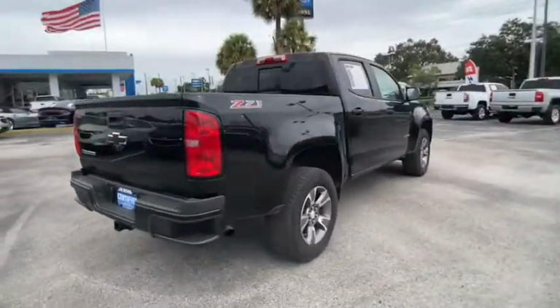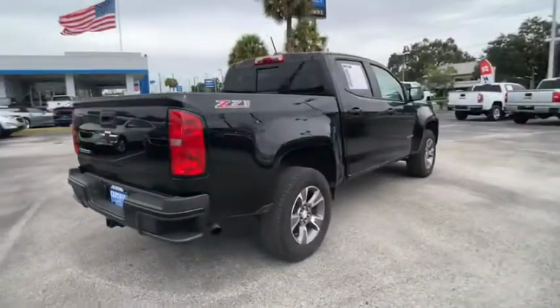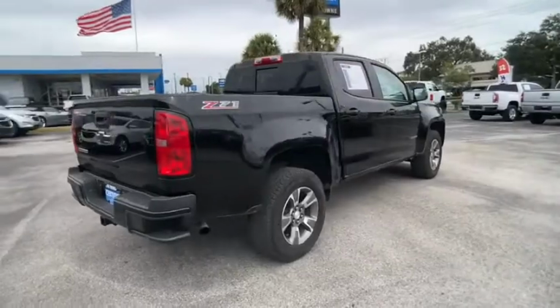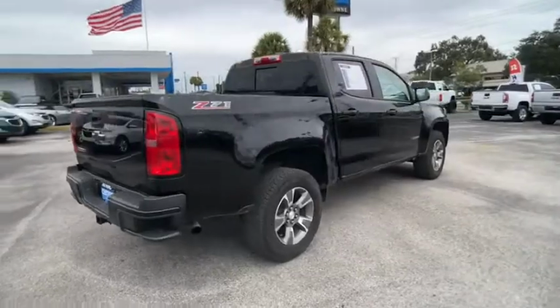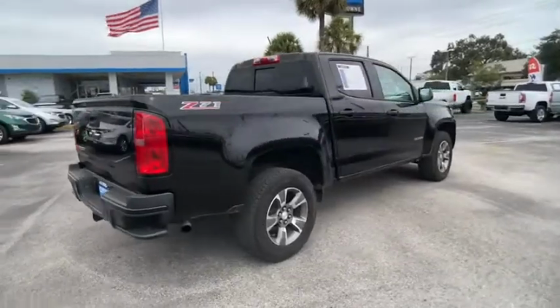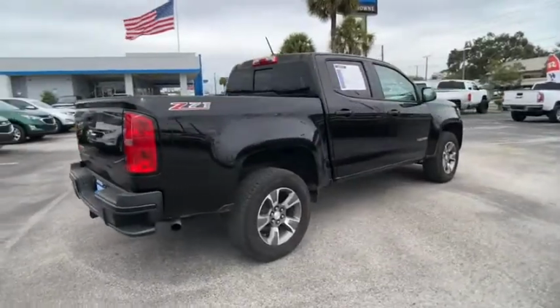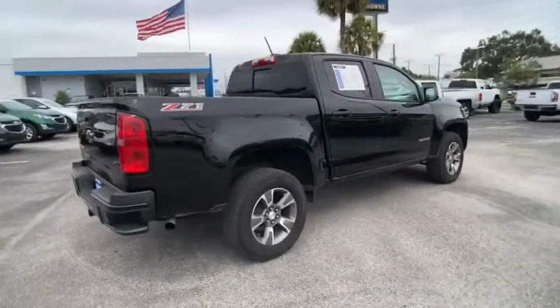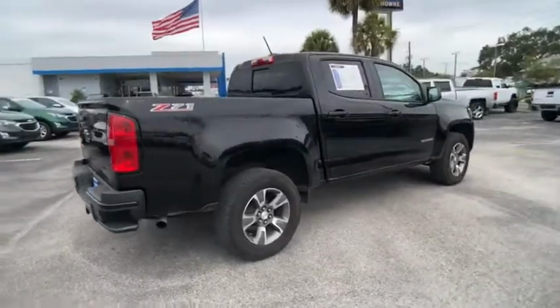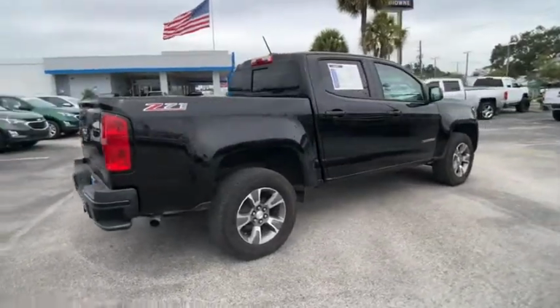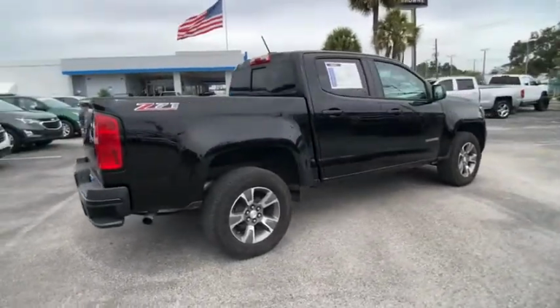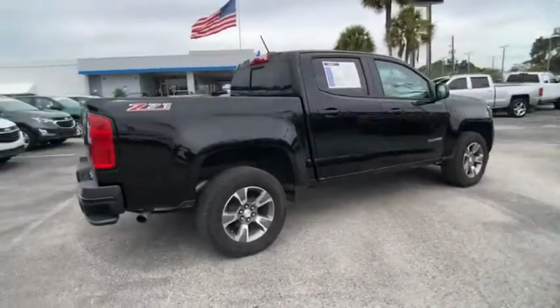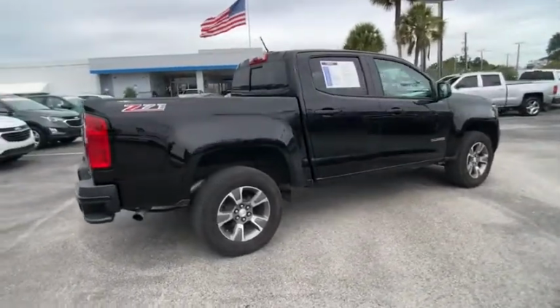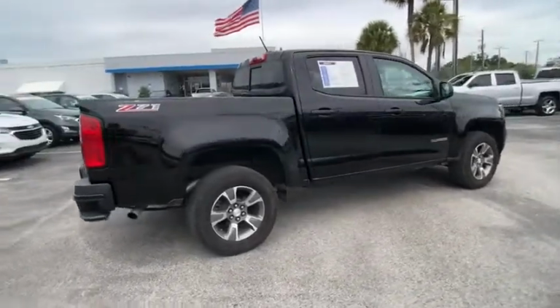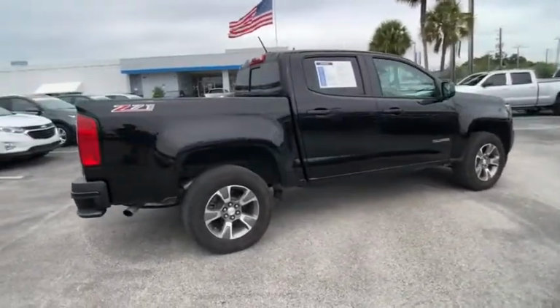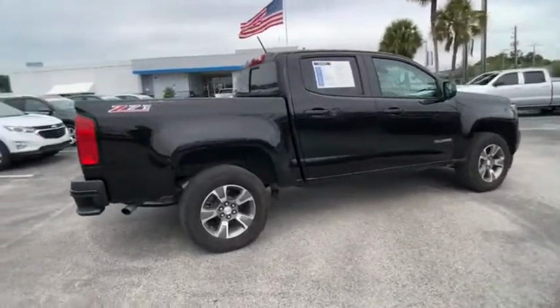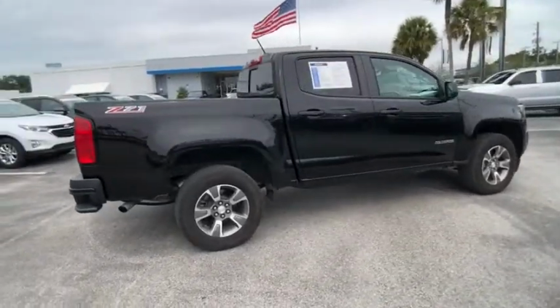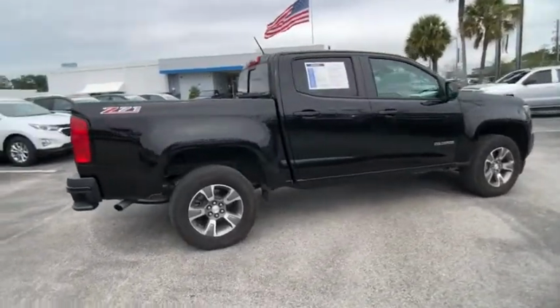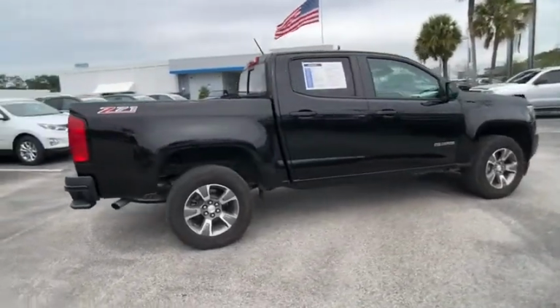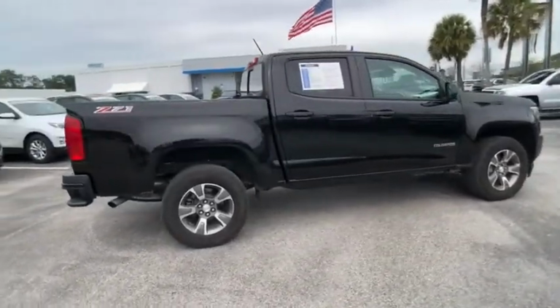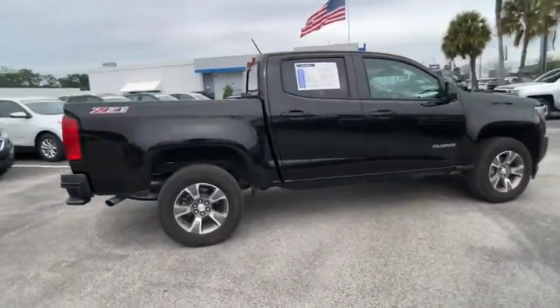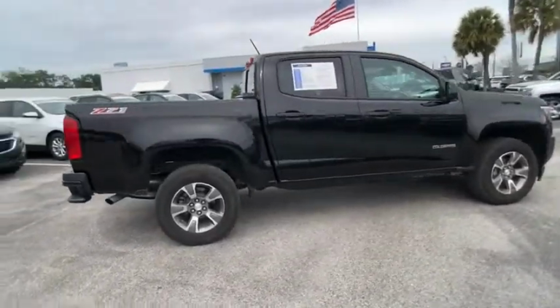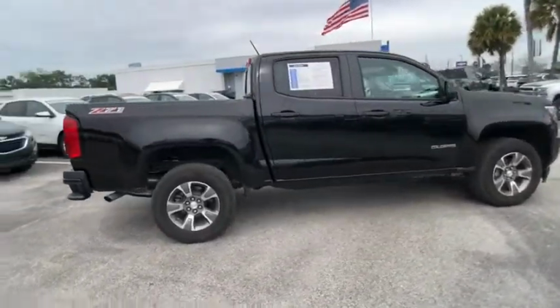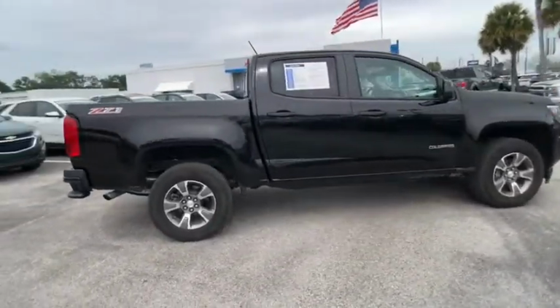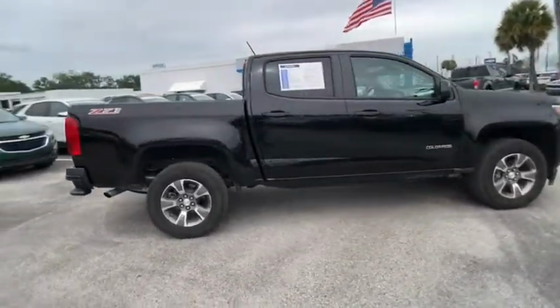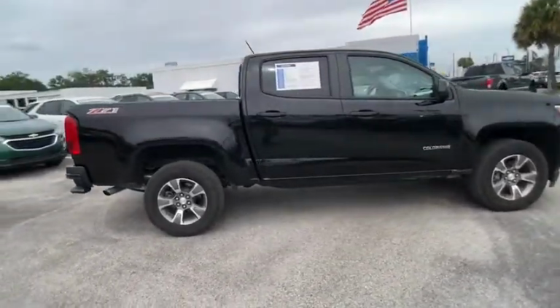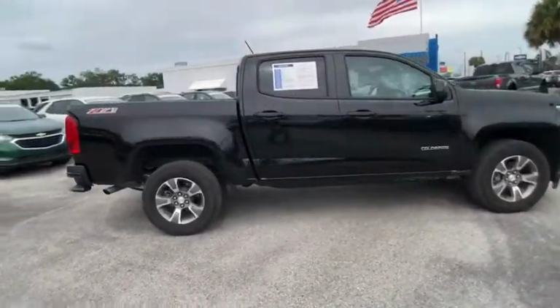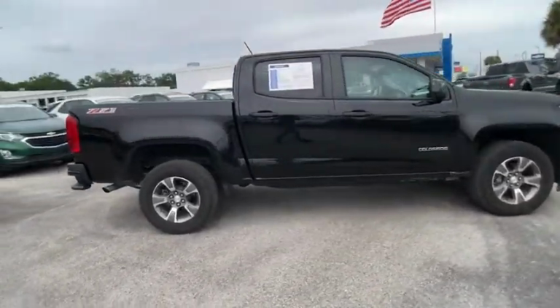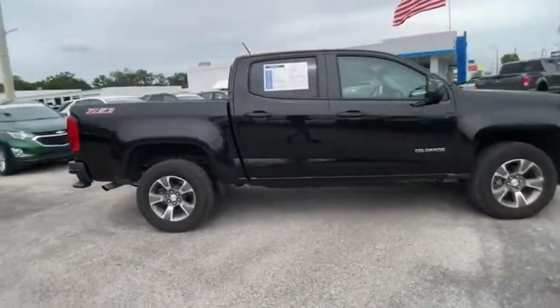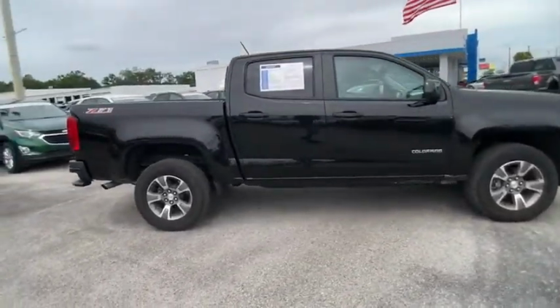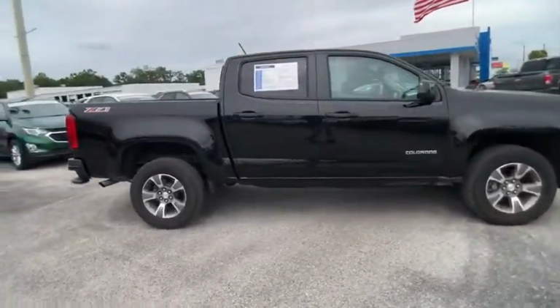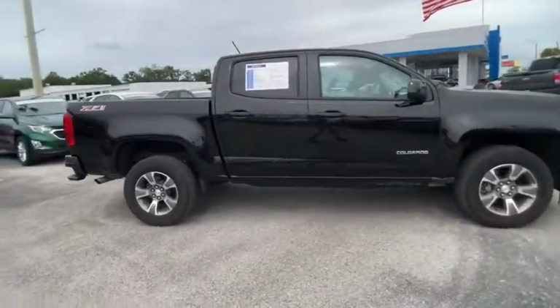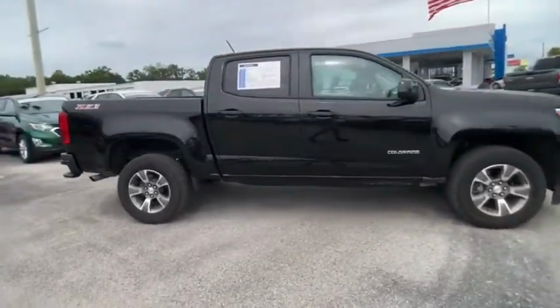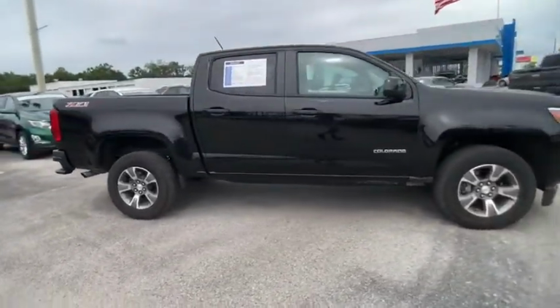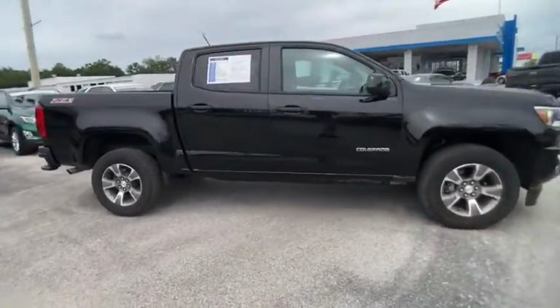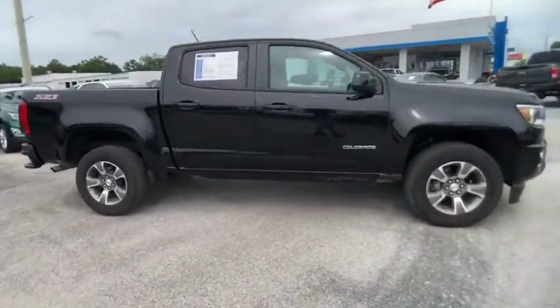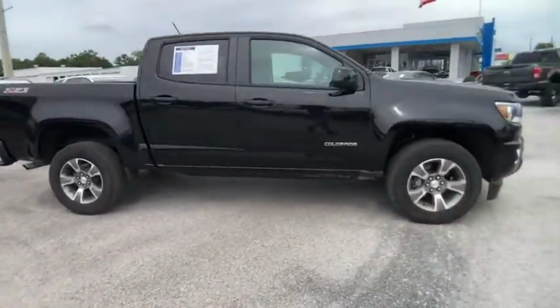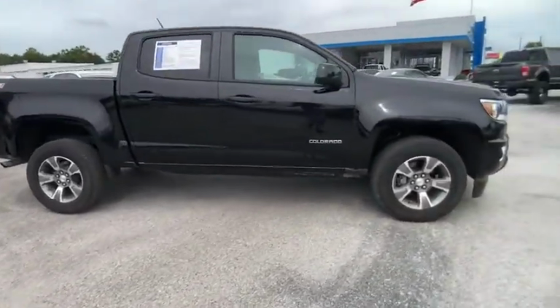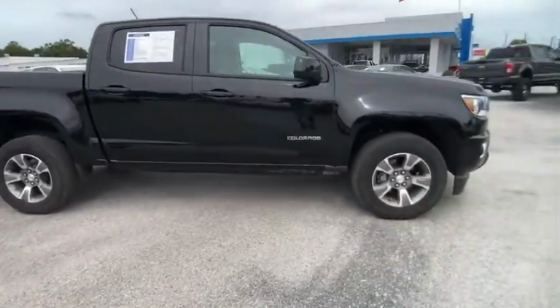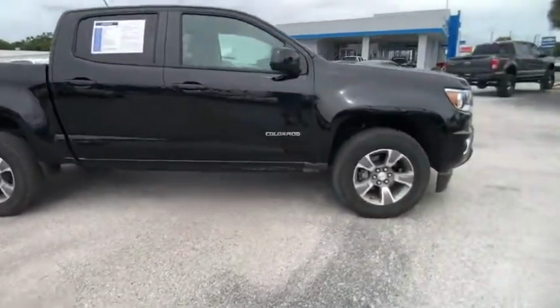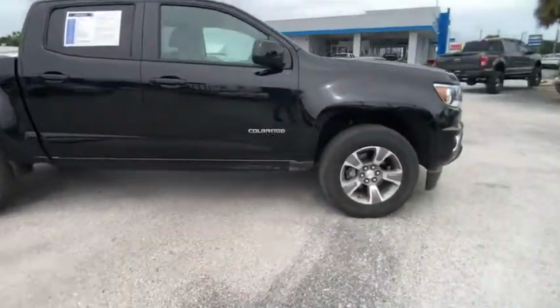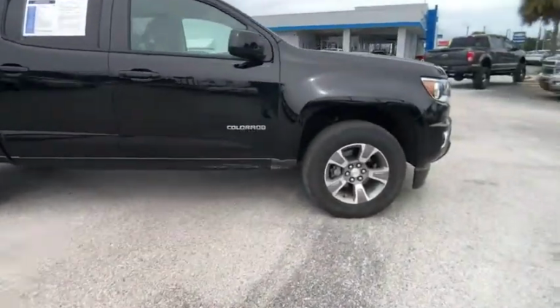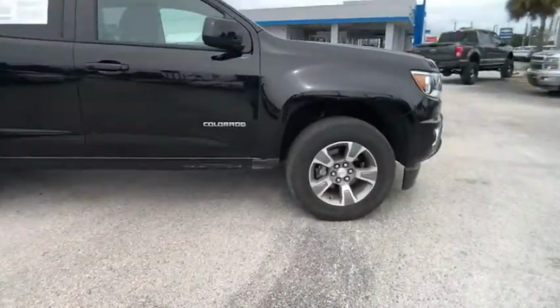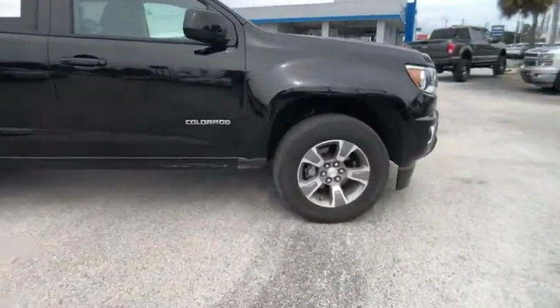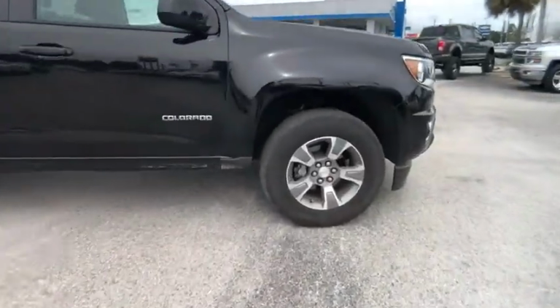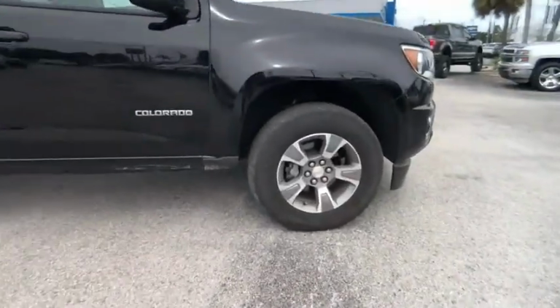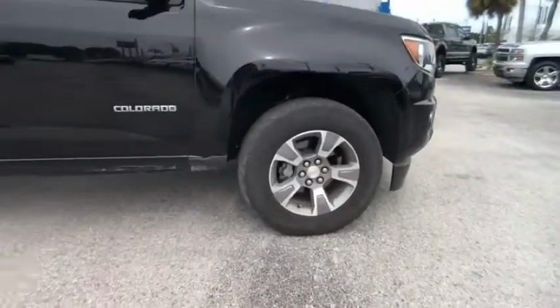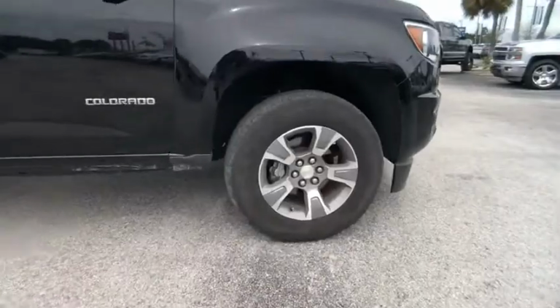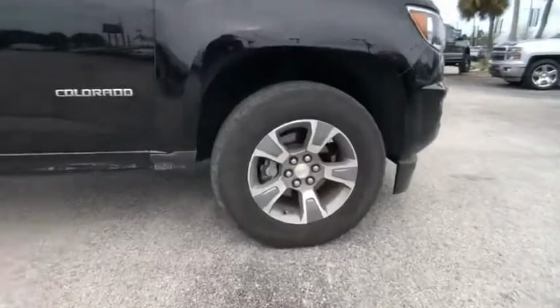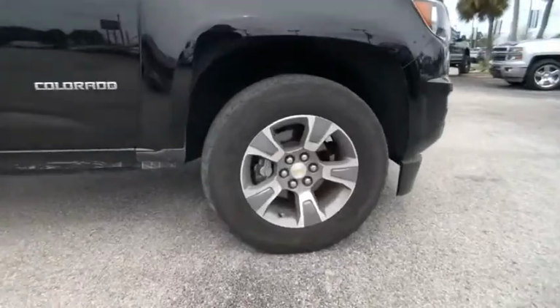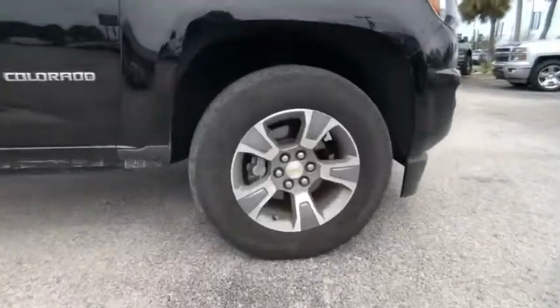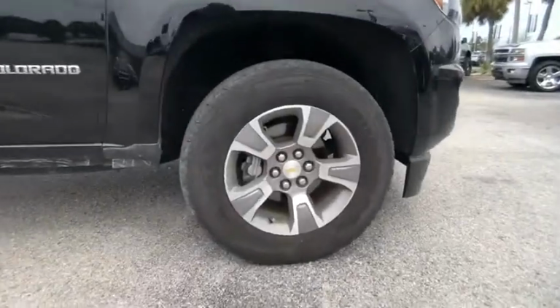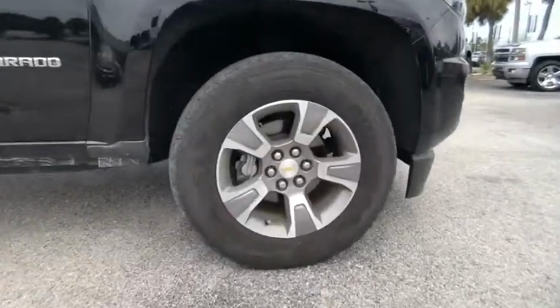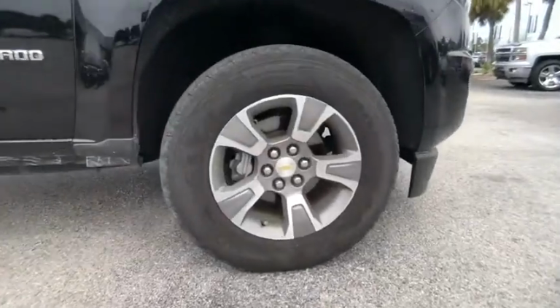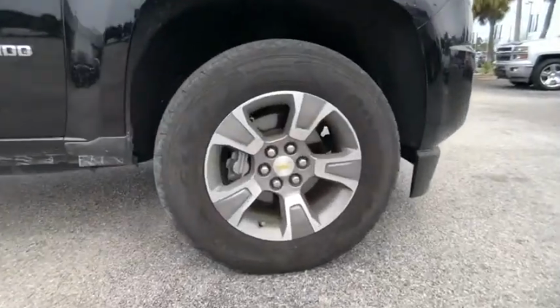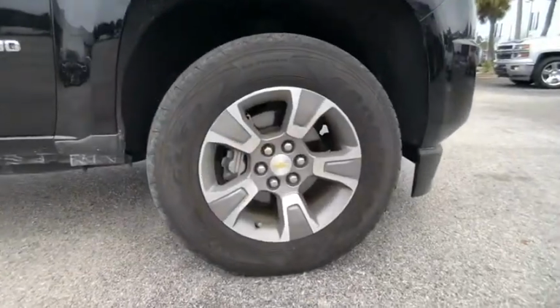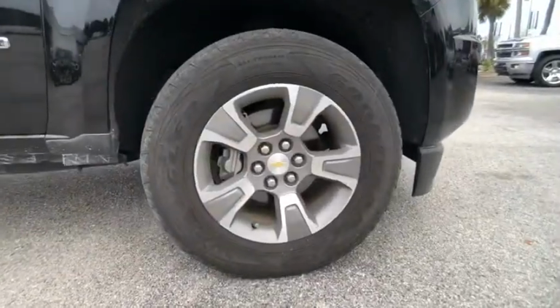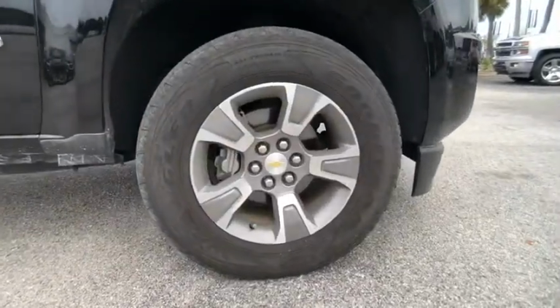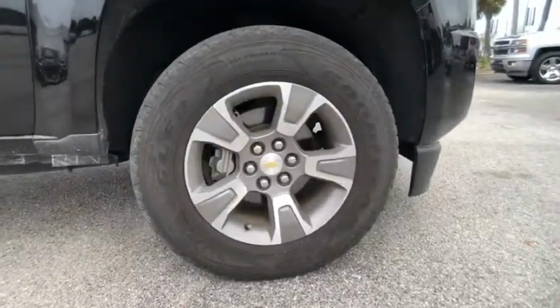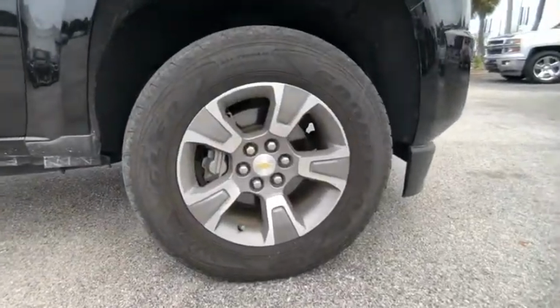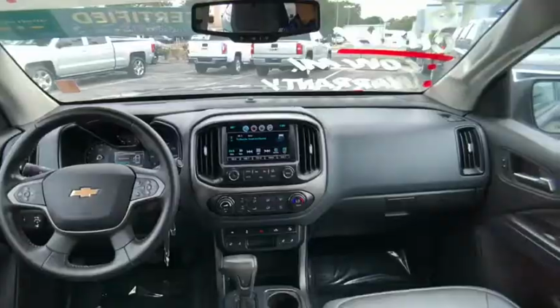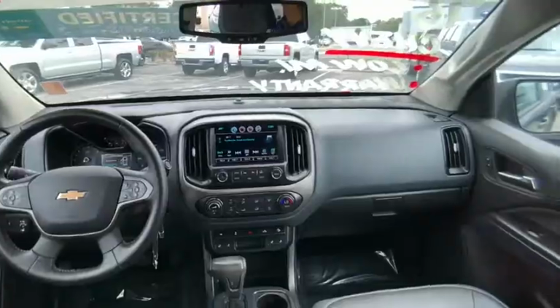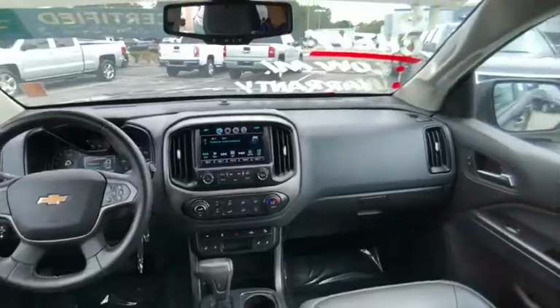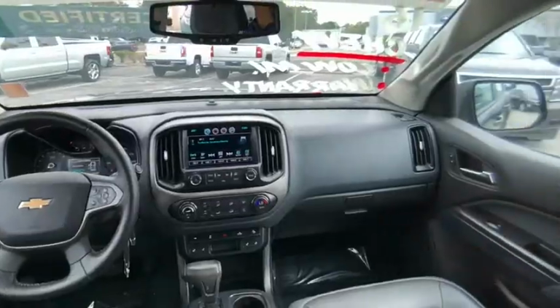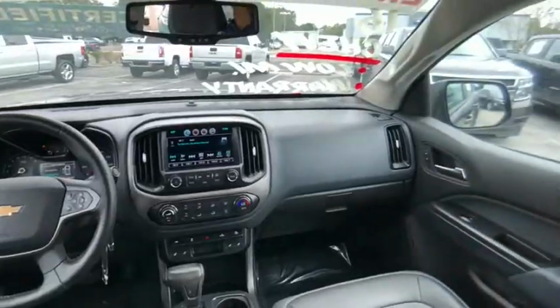Colorado is it, and is priced below $35,000. This vehicle has less than 30,000 miles.